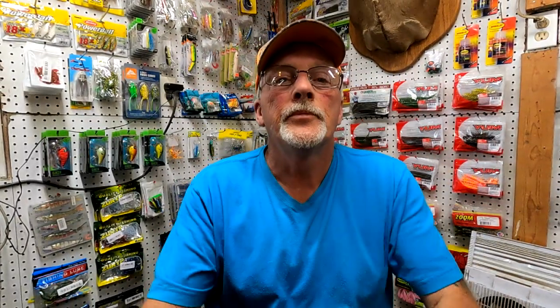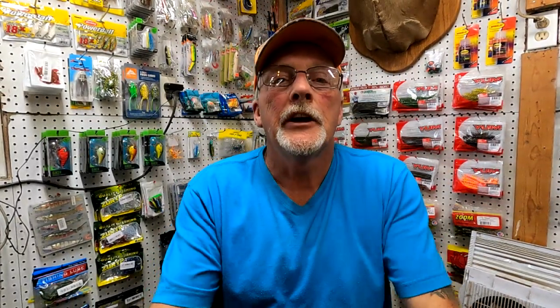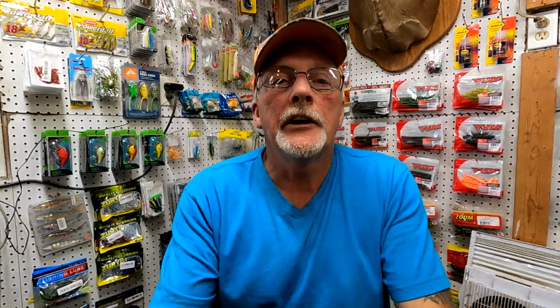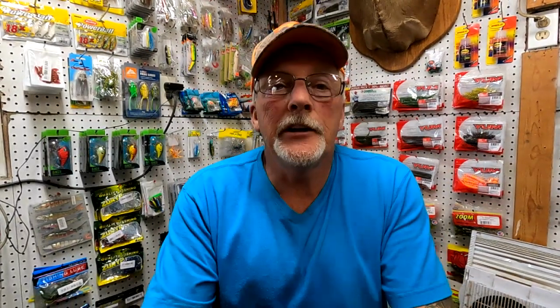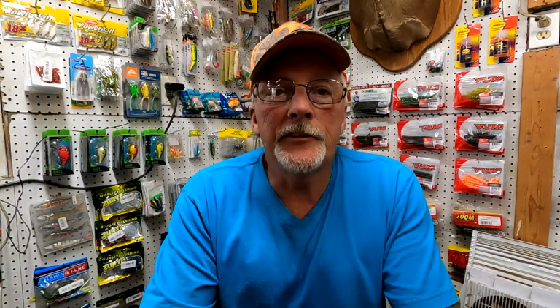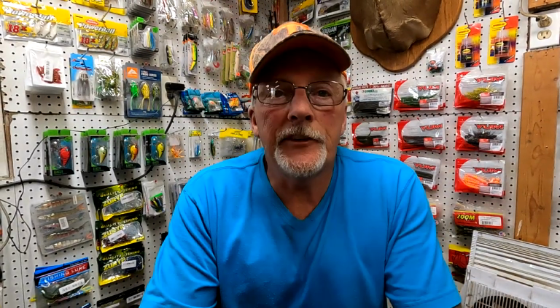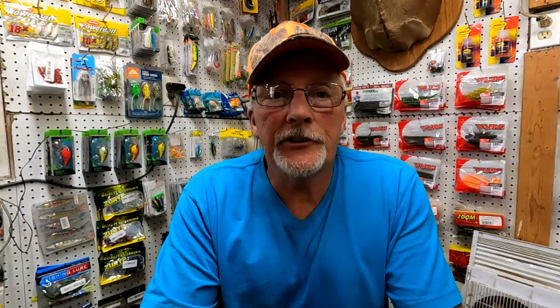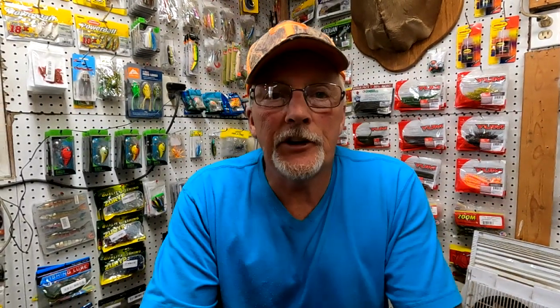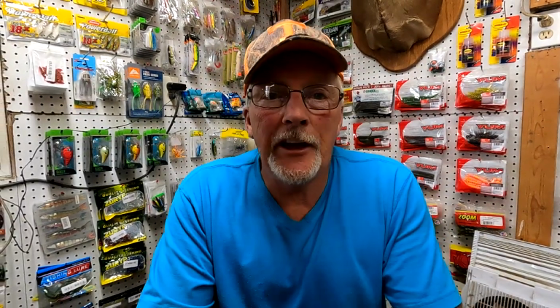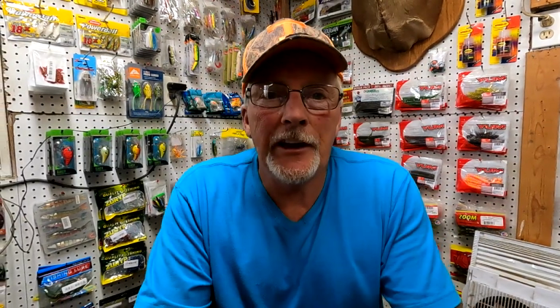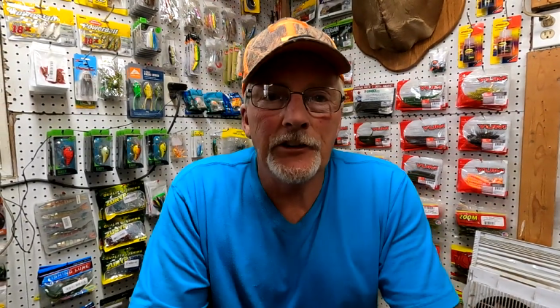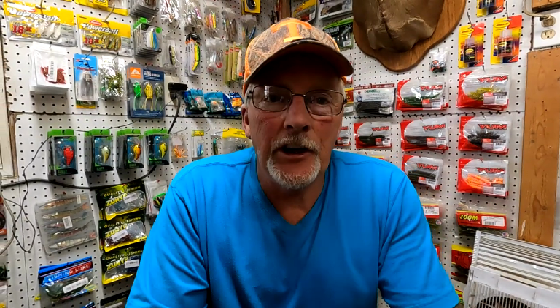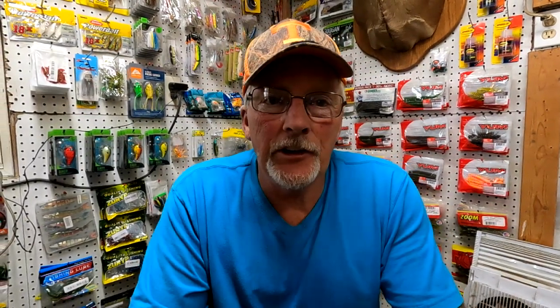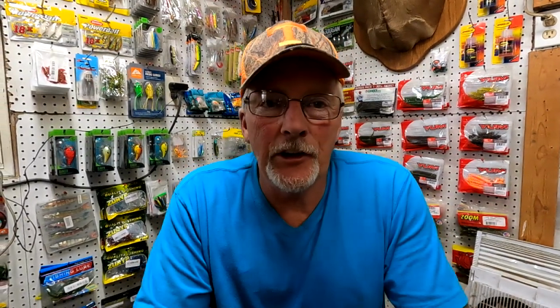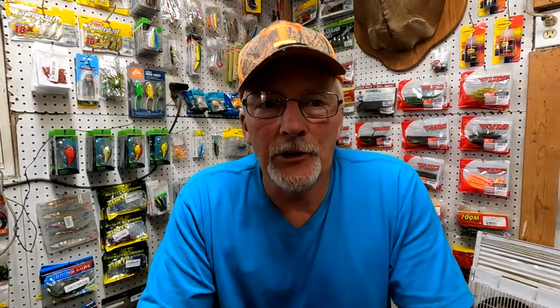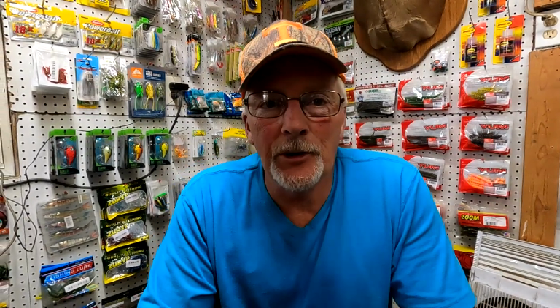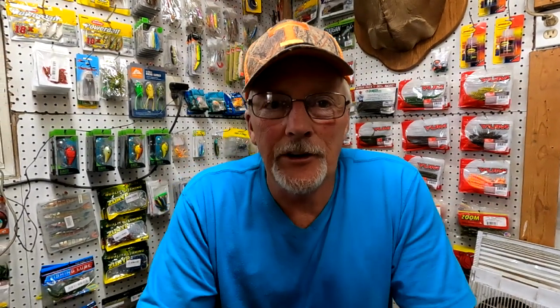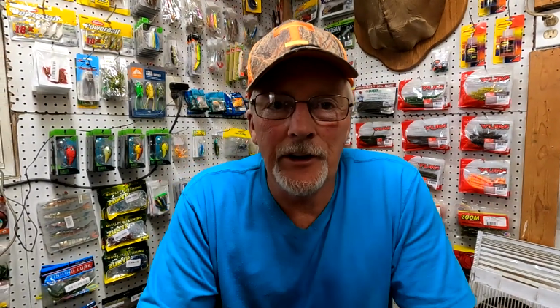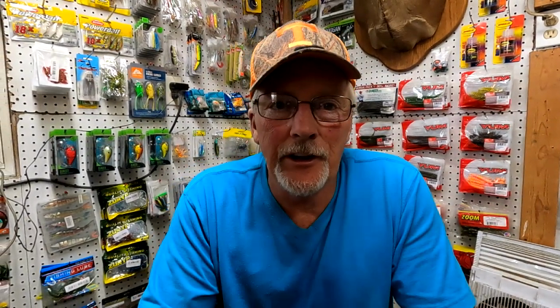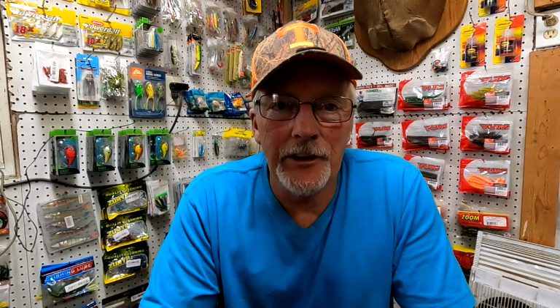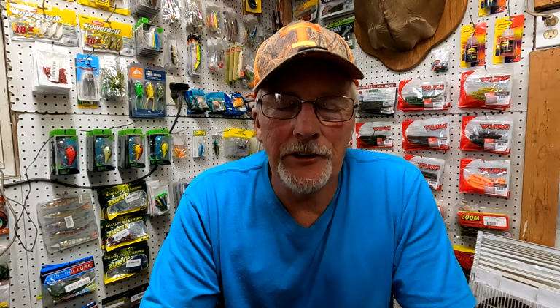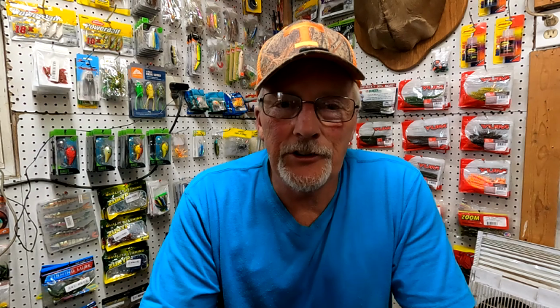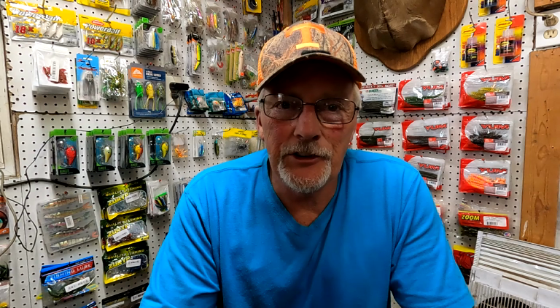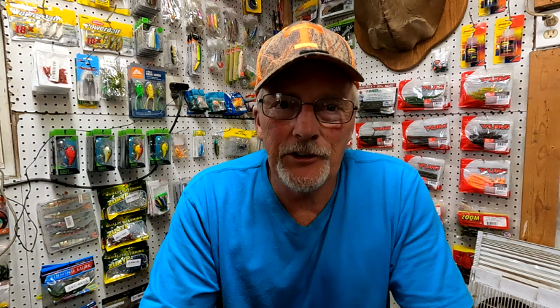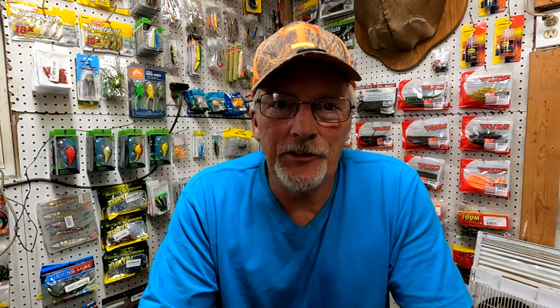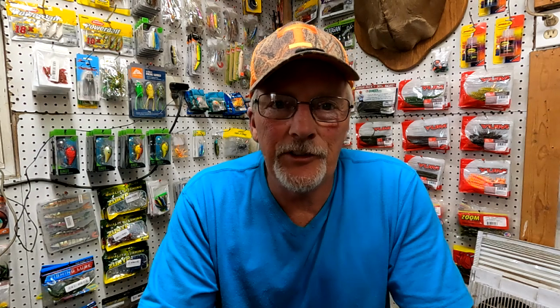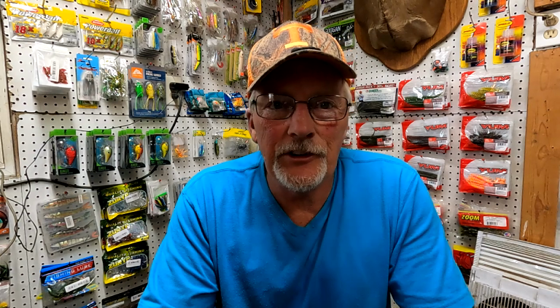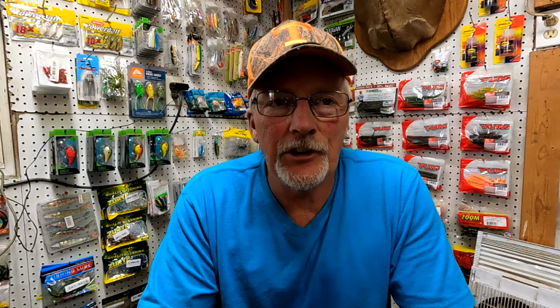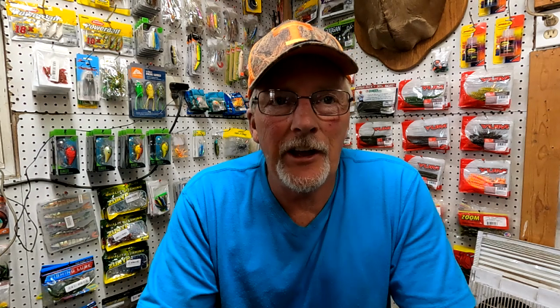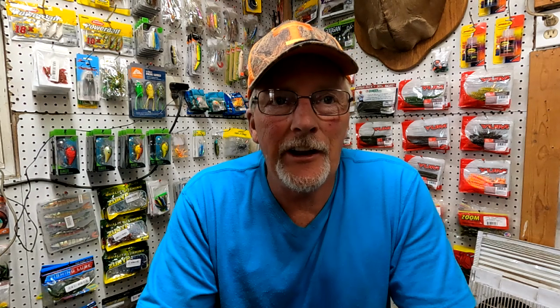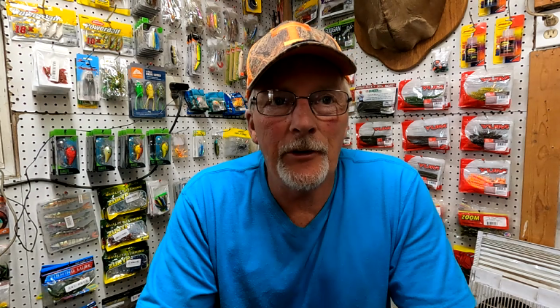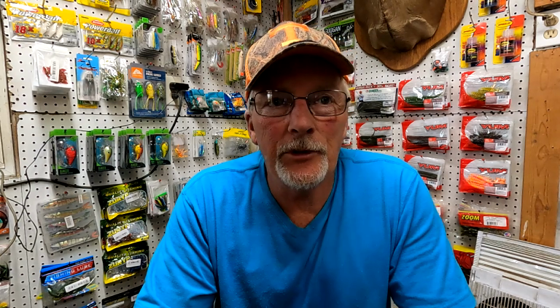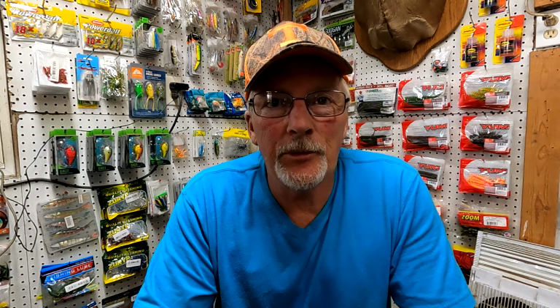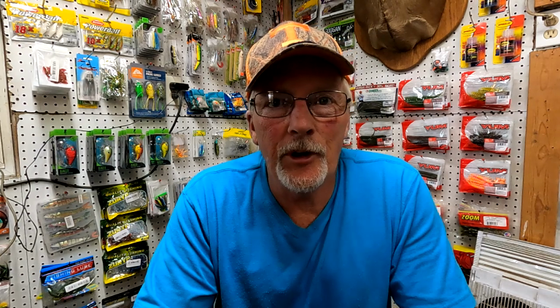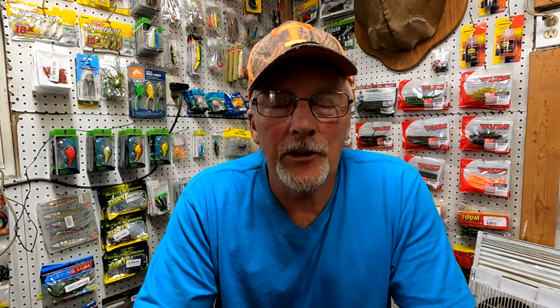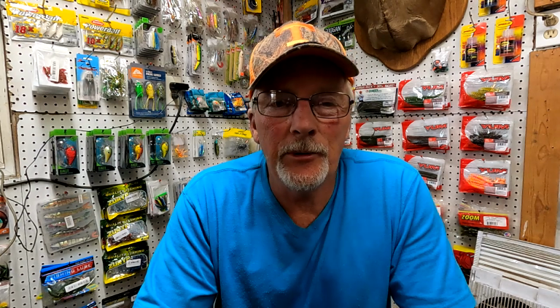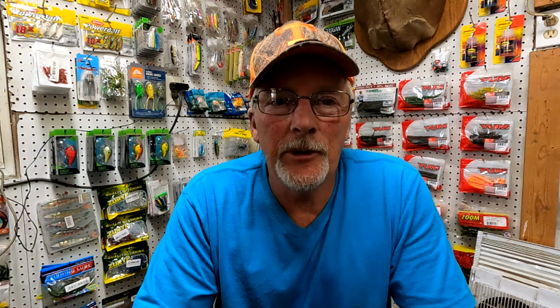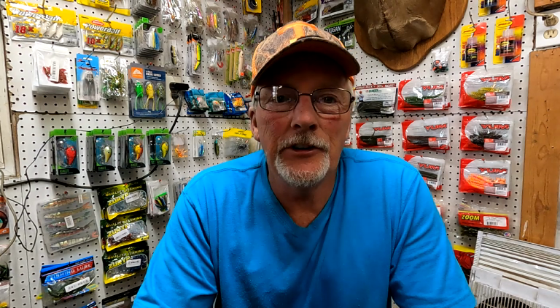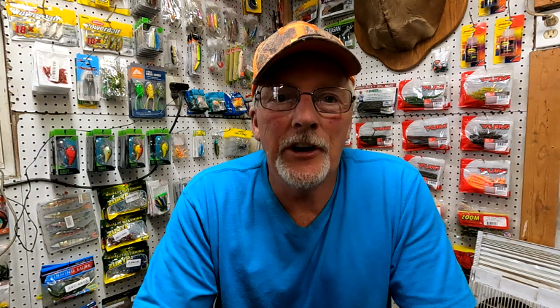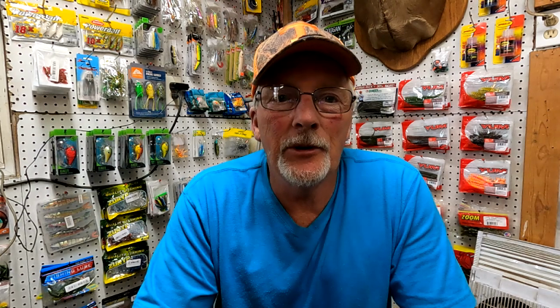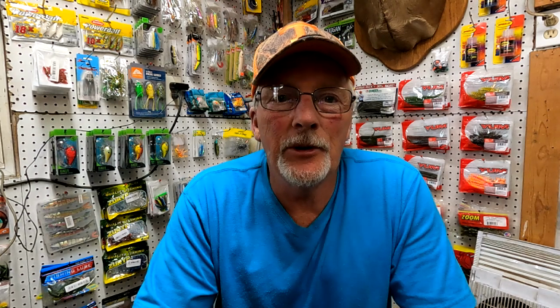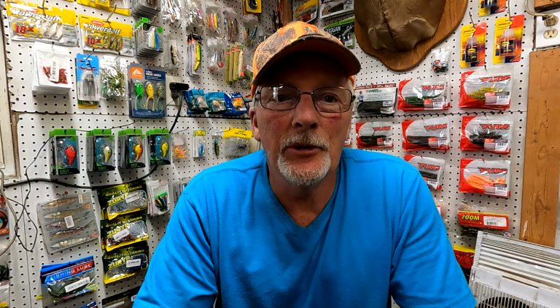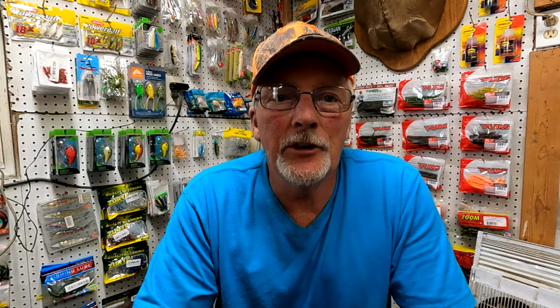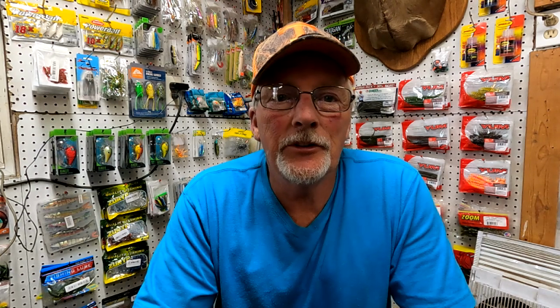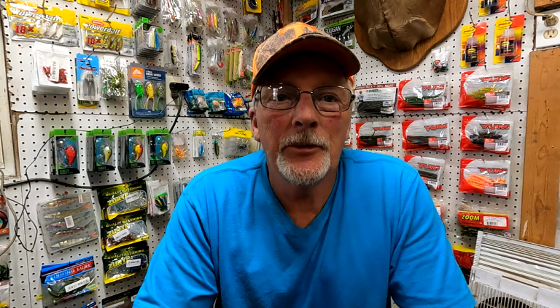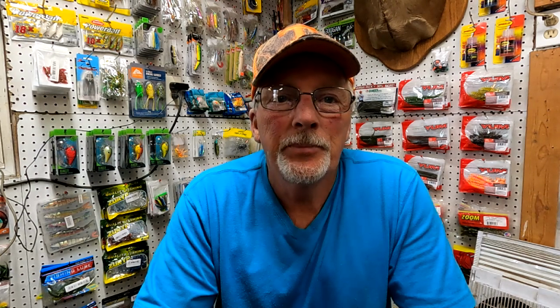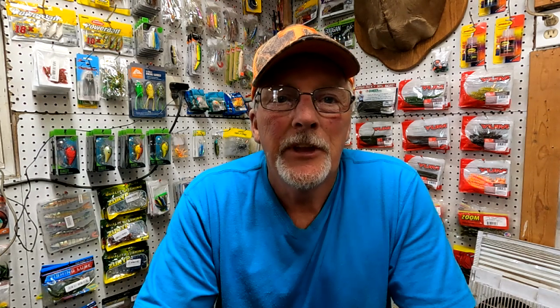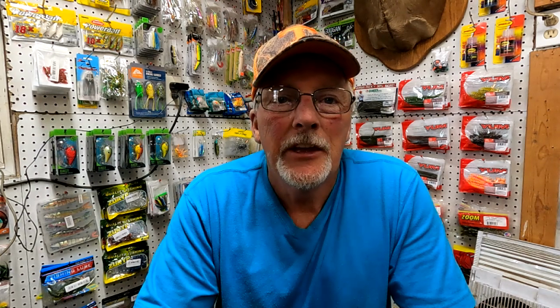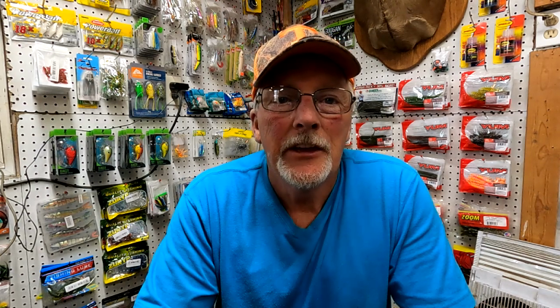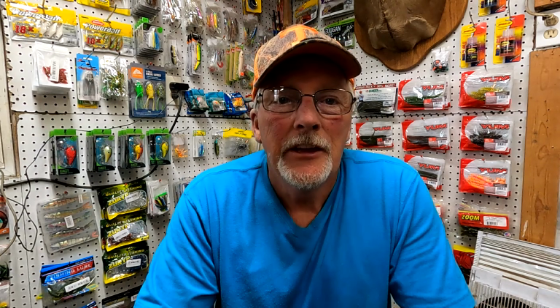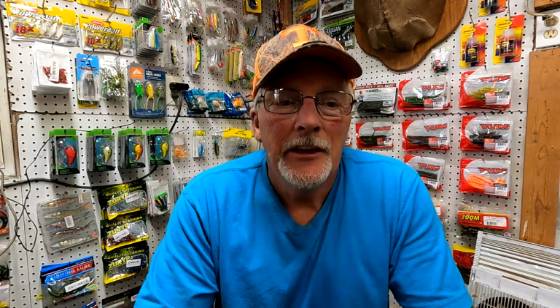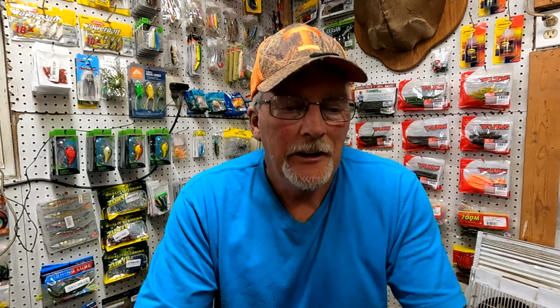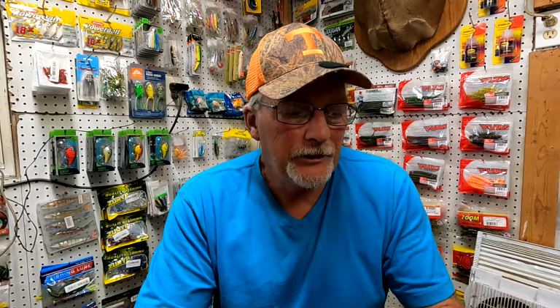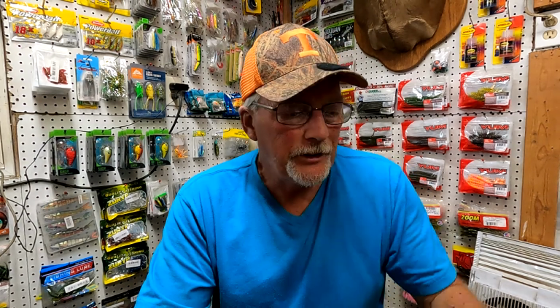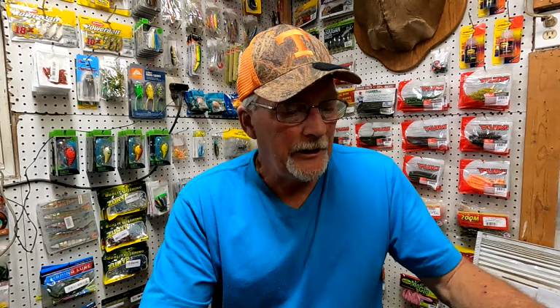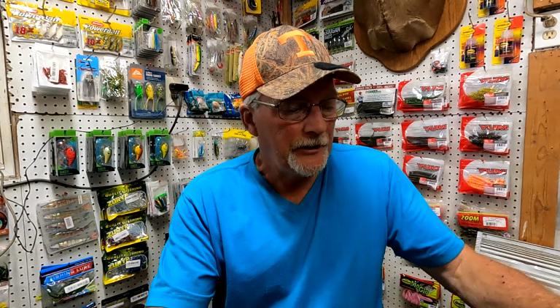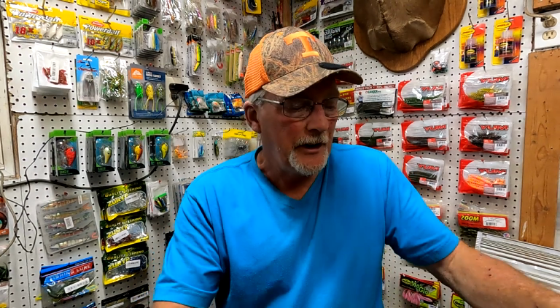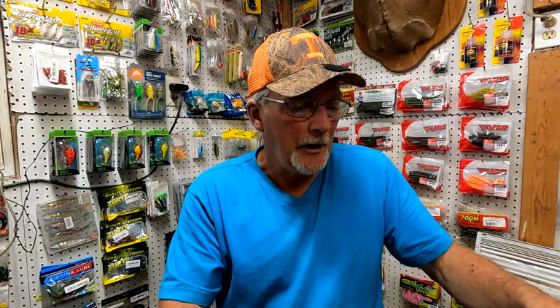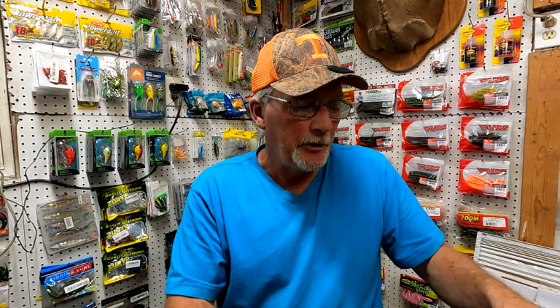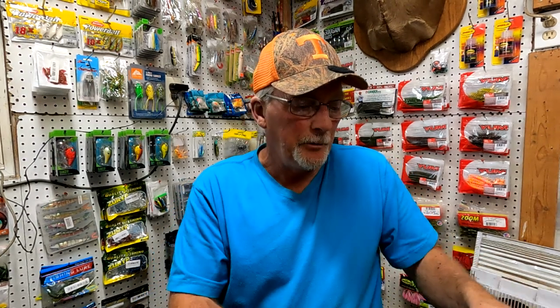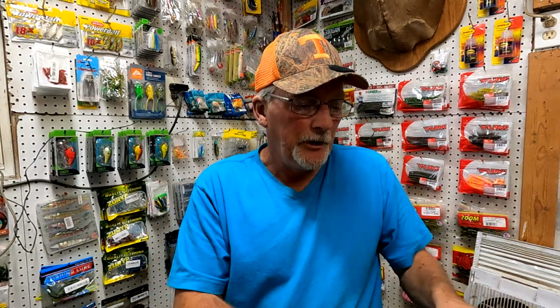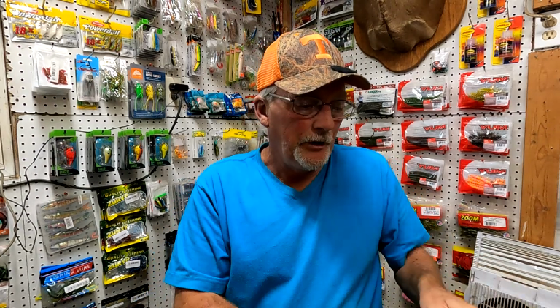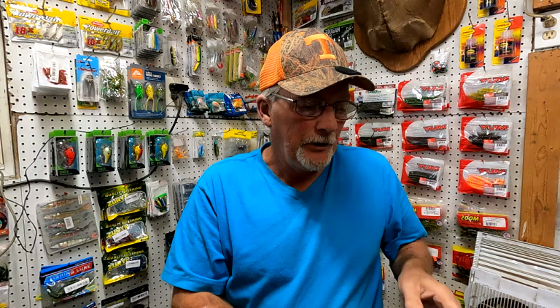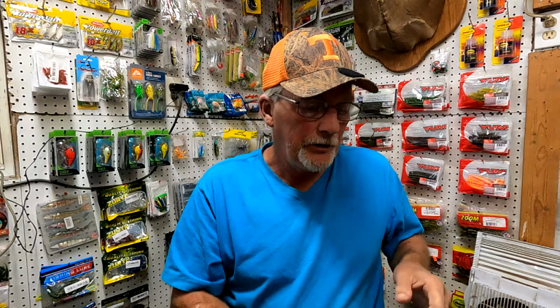Hey, Fishing Addicts, how y'all doing today? This is the Fishing Addict with Rocky Ridge Outdoors.